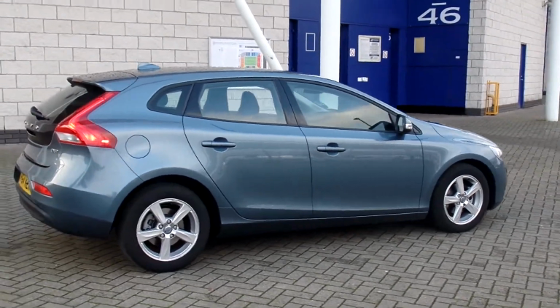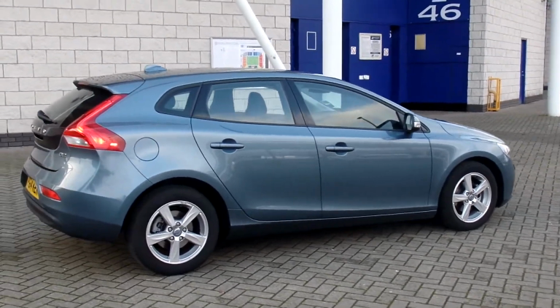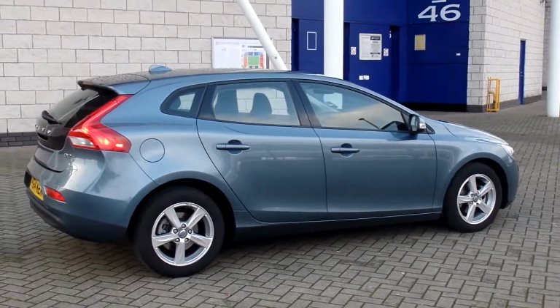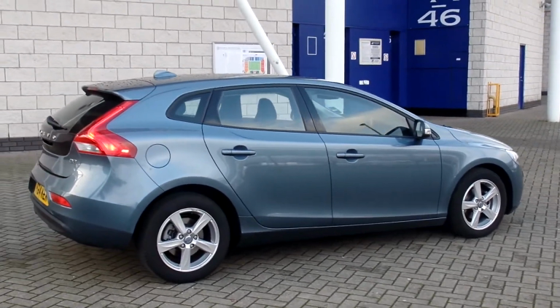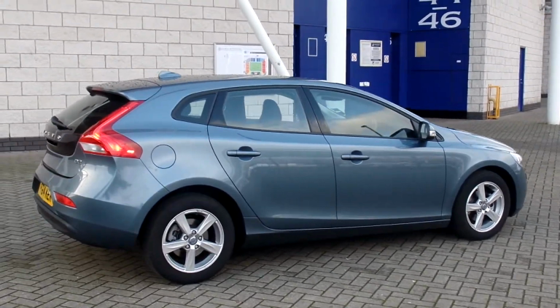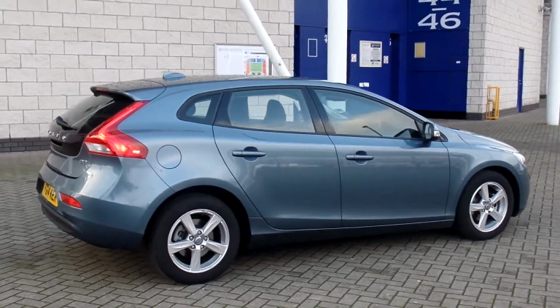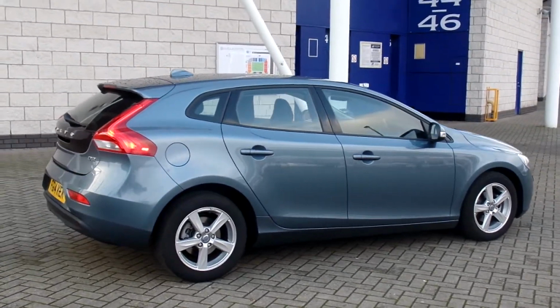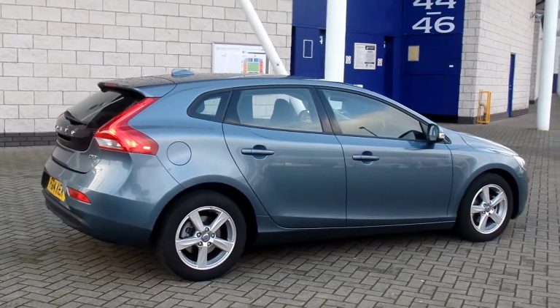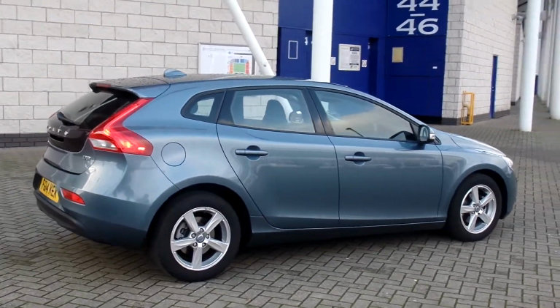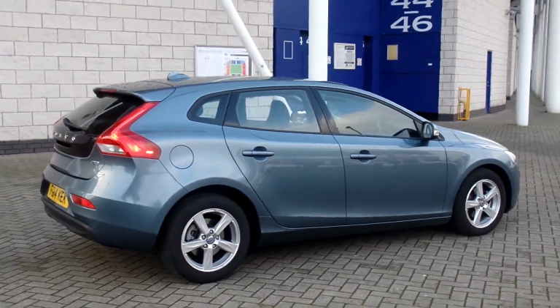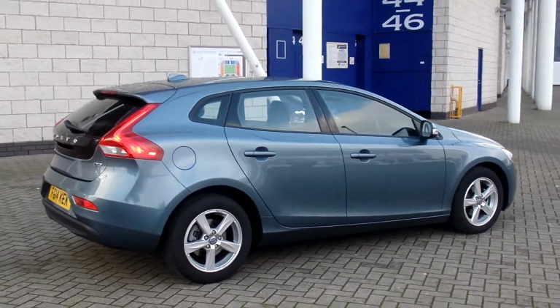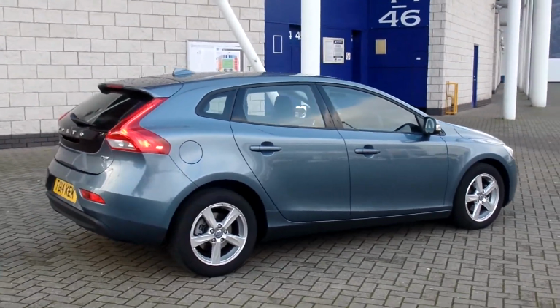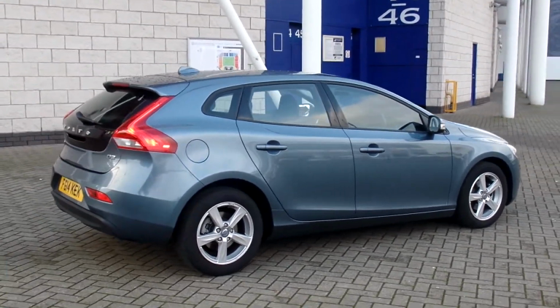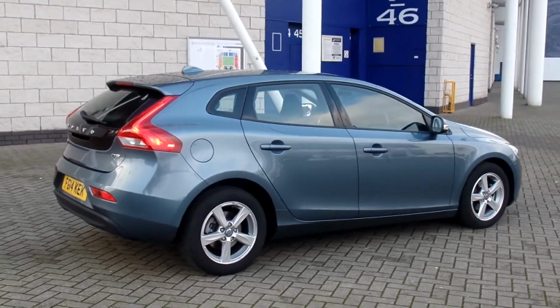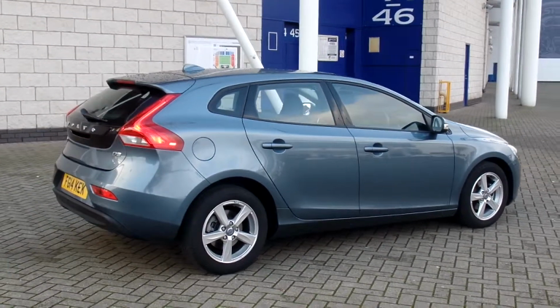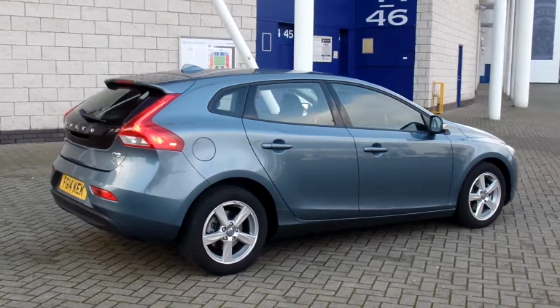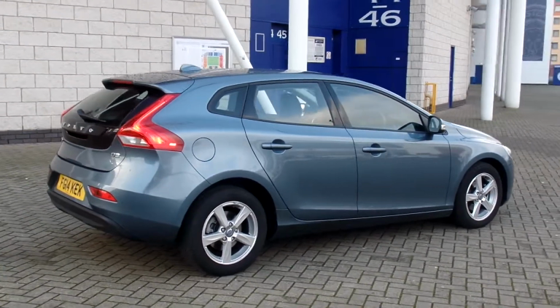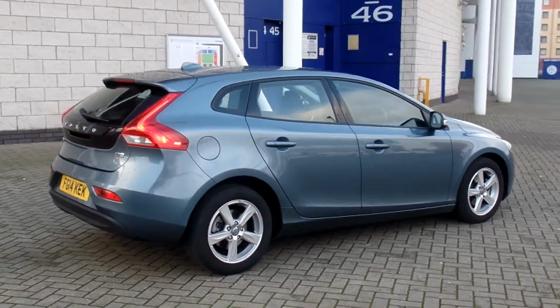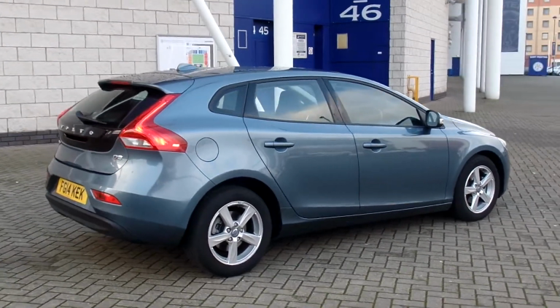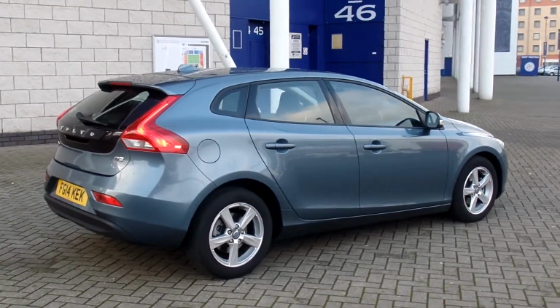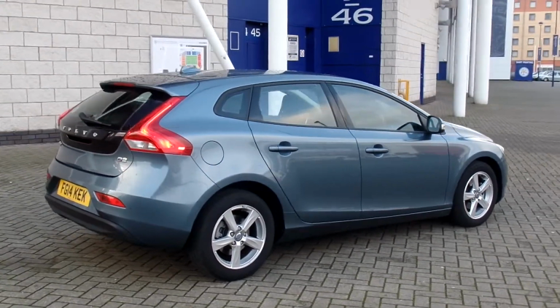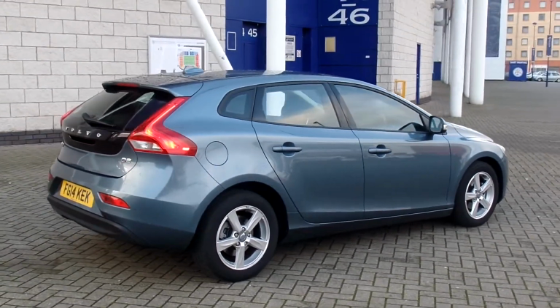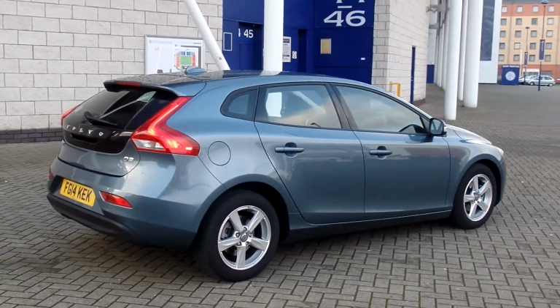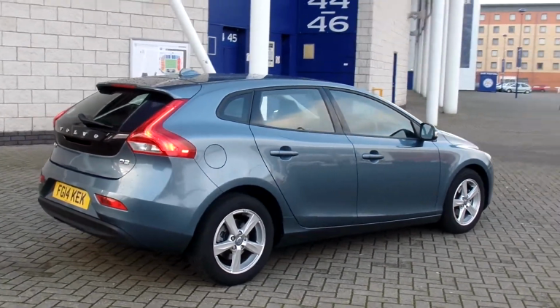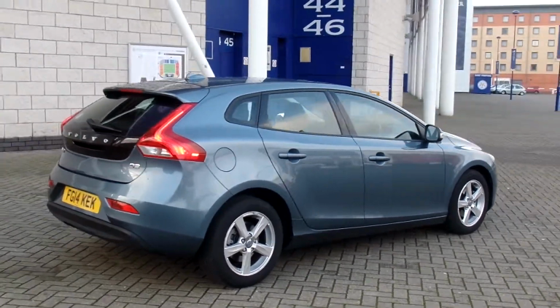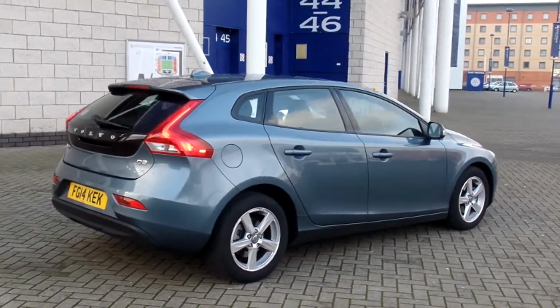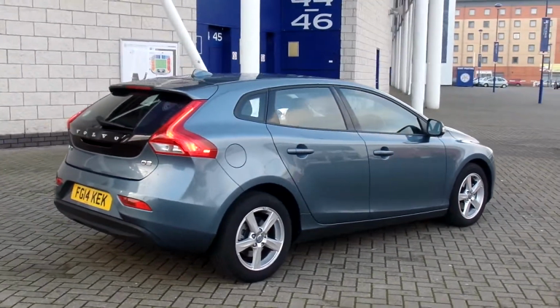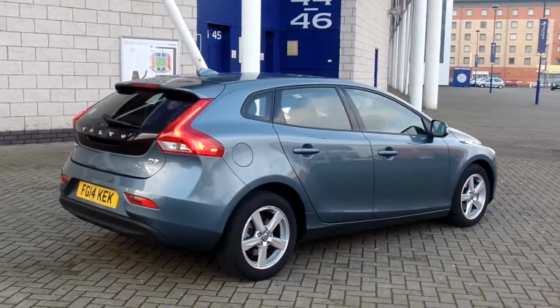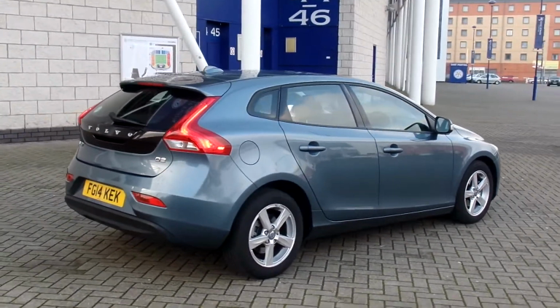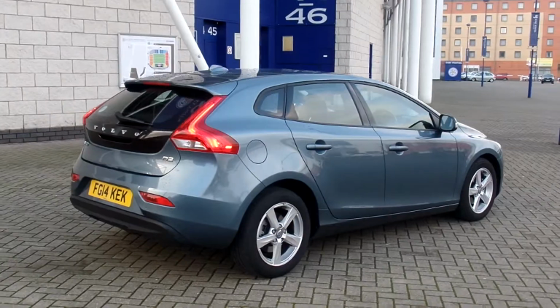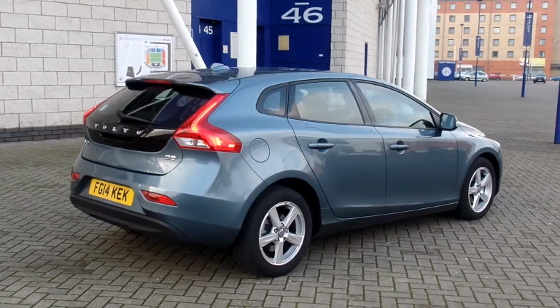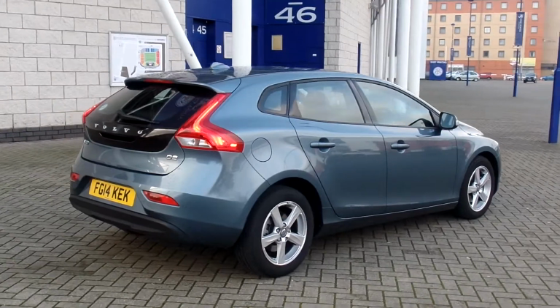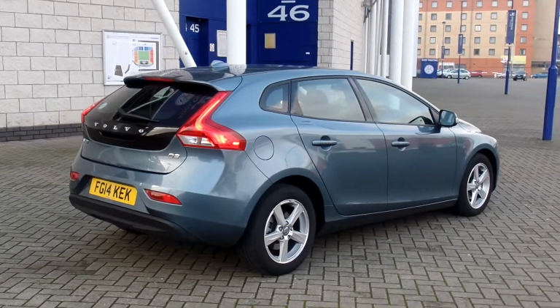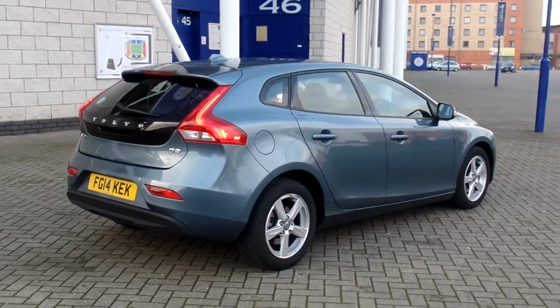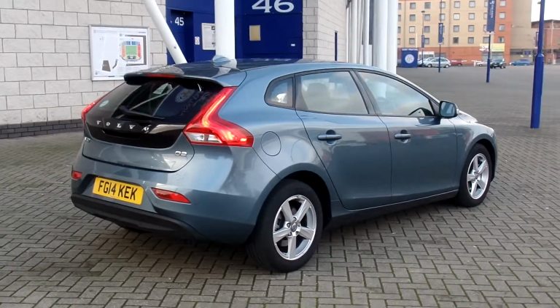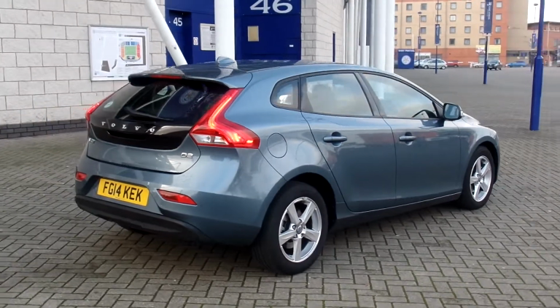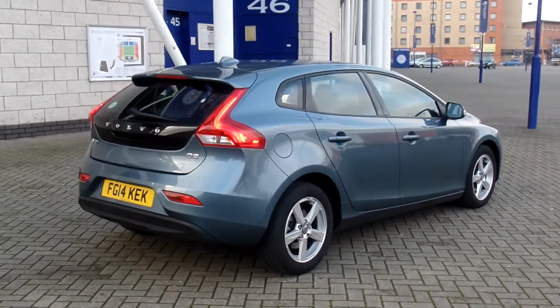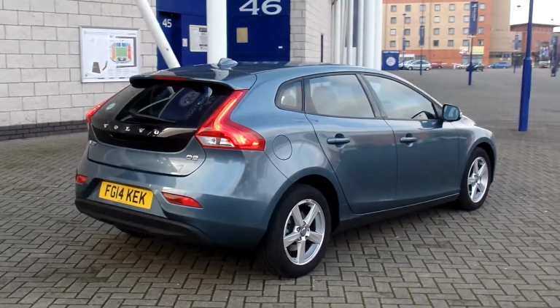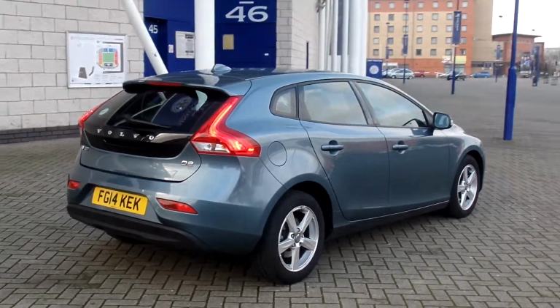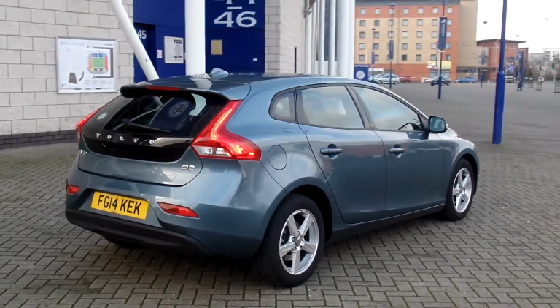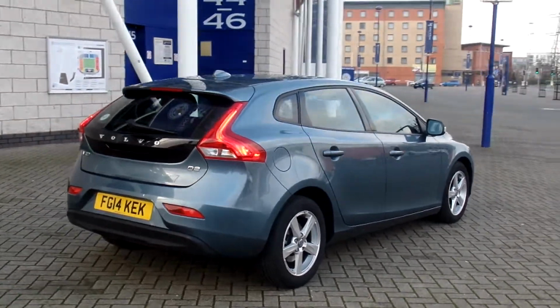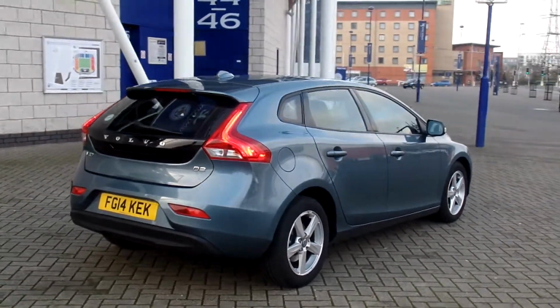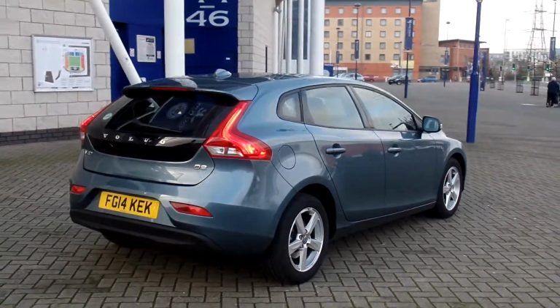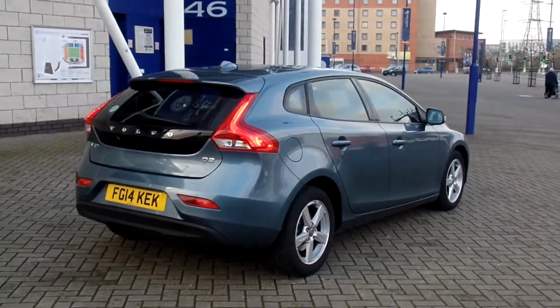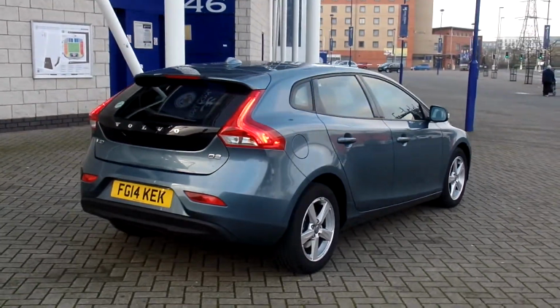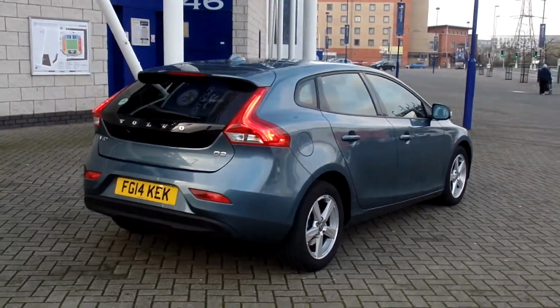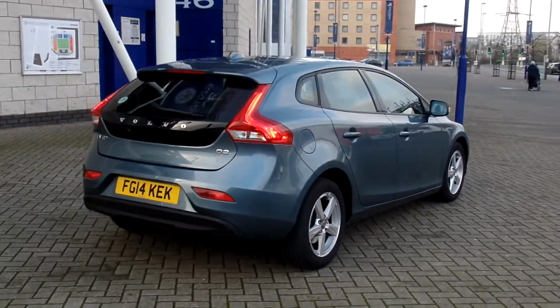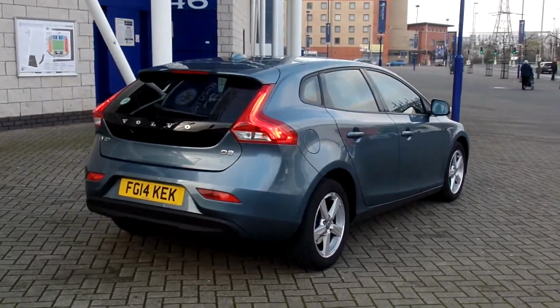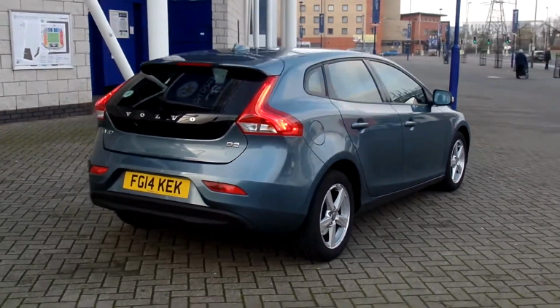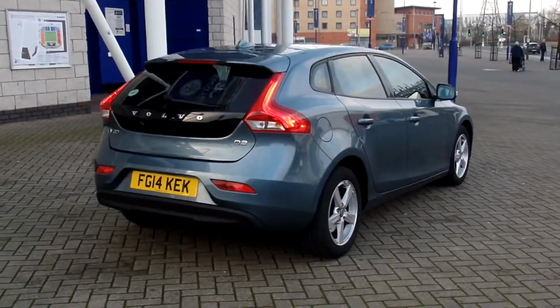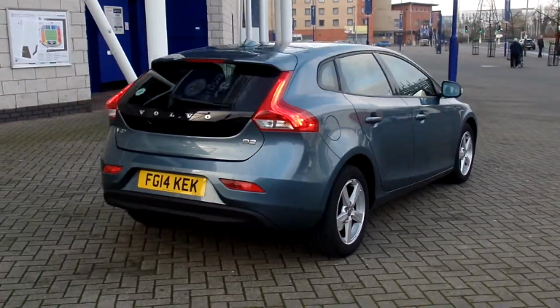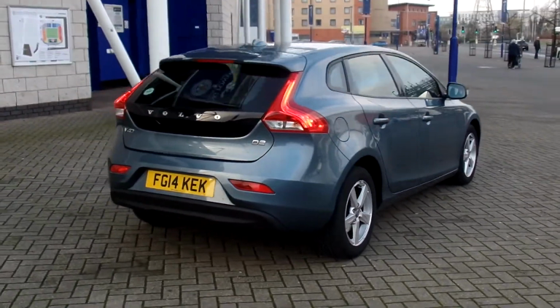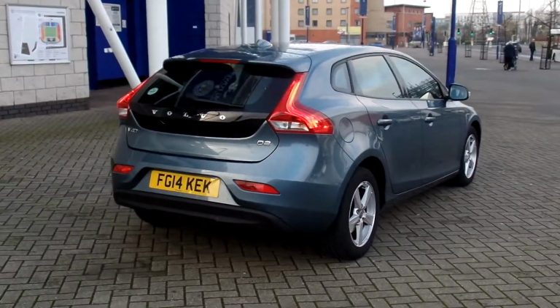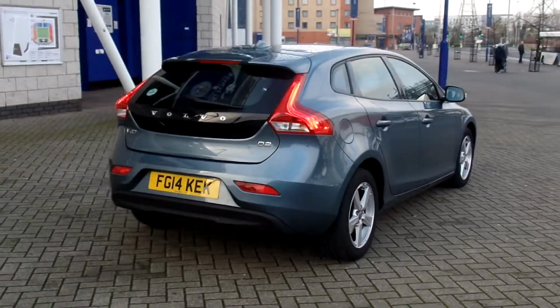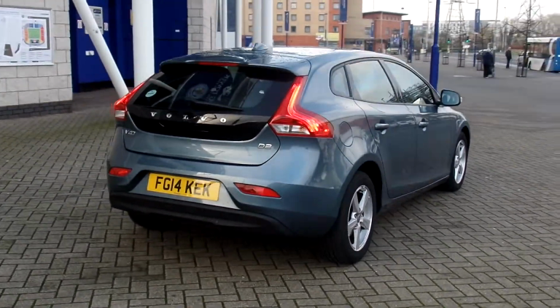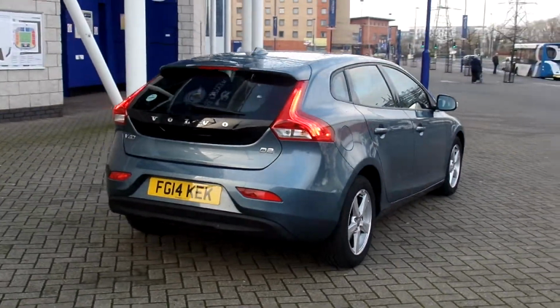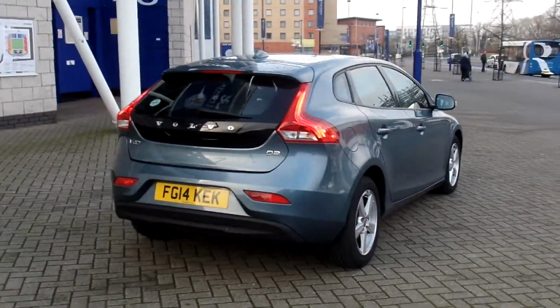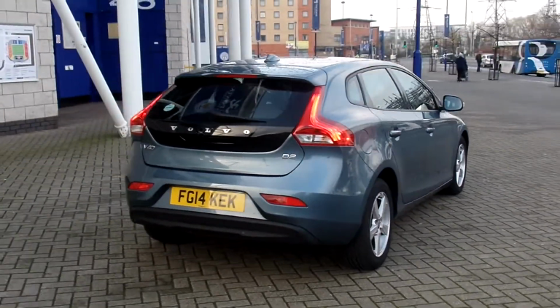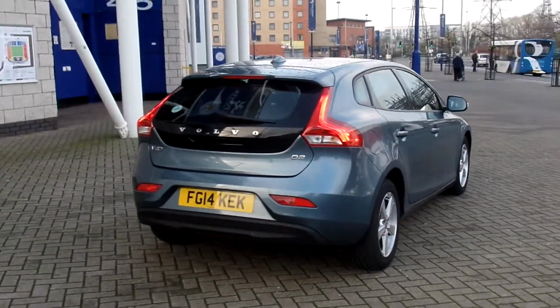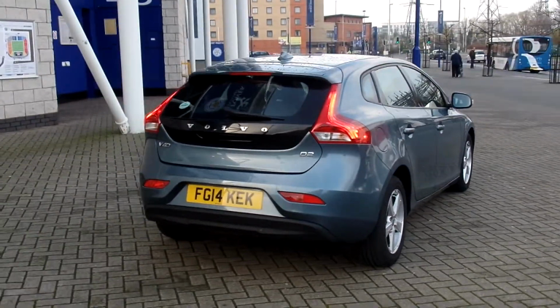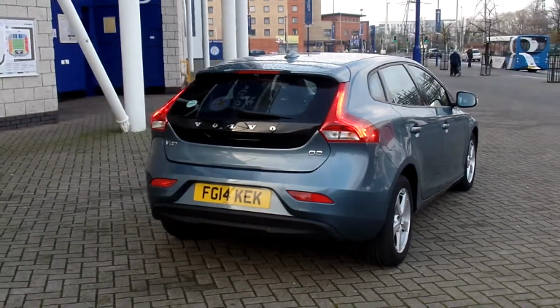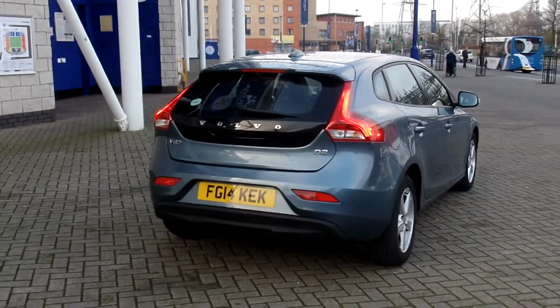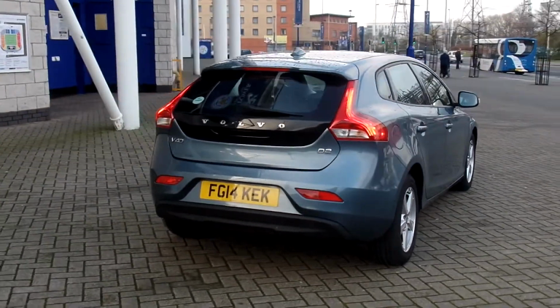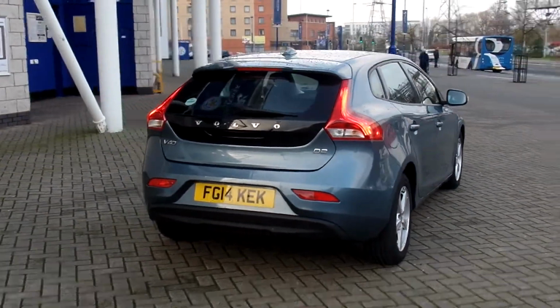Registered in 2014 on the 14 plate, the car has covered only 6,000 miles and comes with a full Volvo service history.